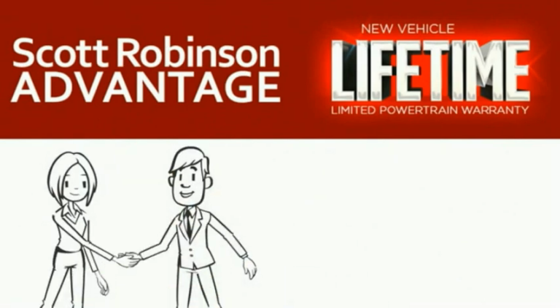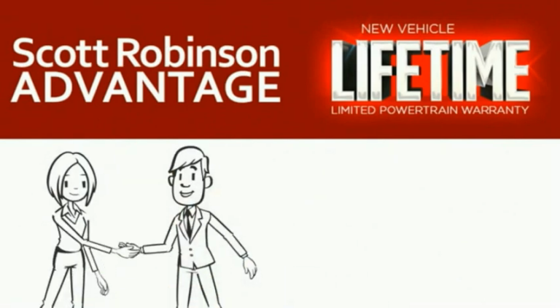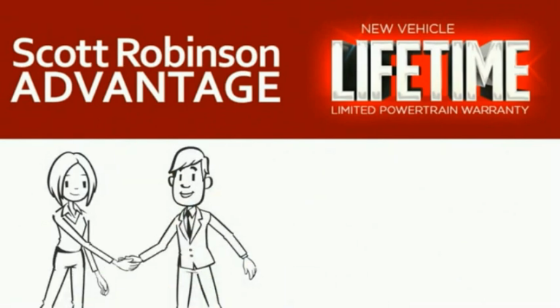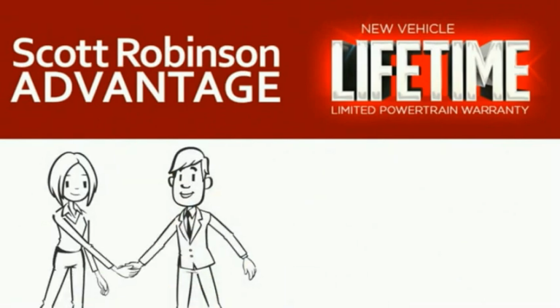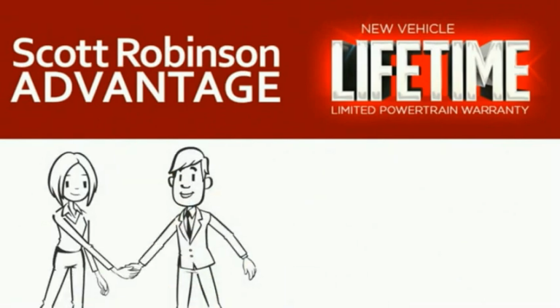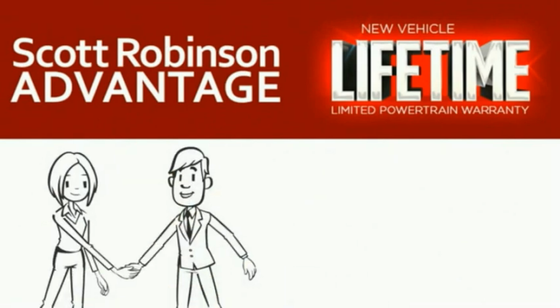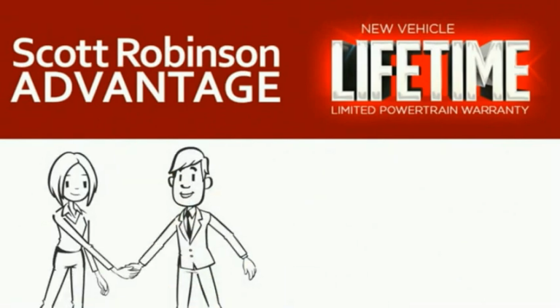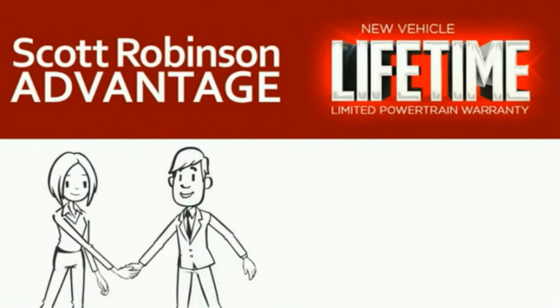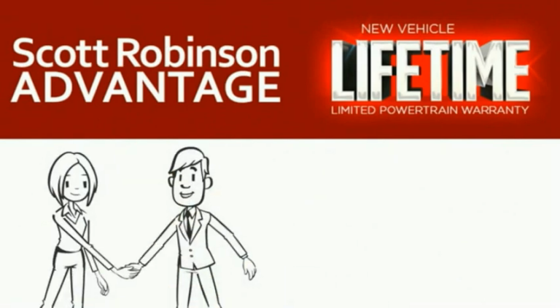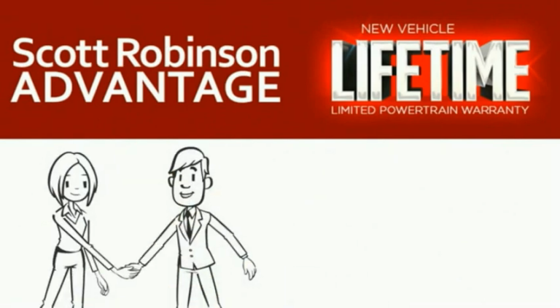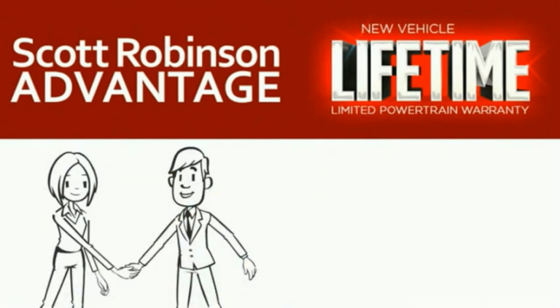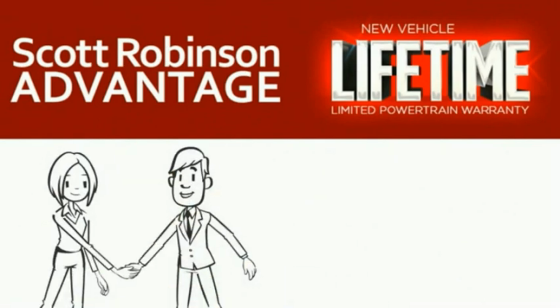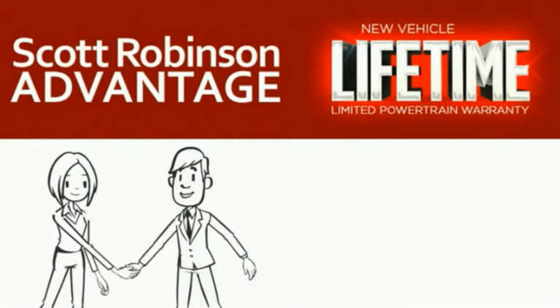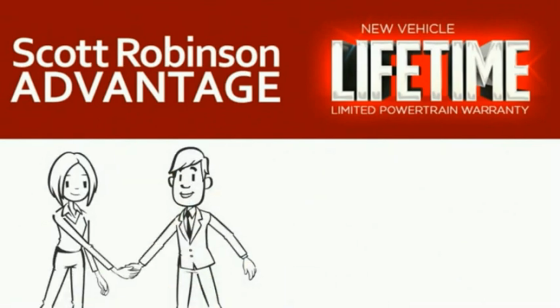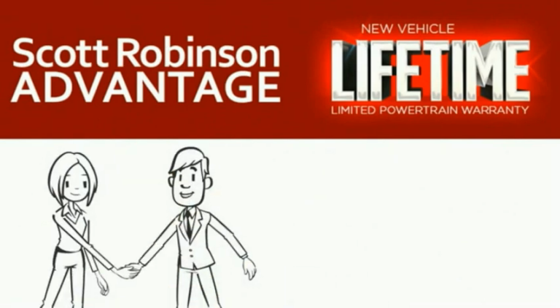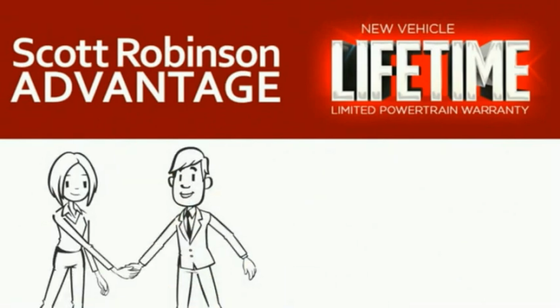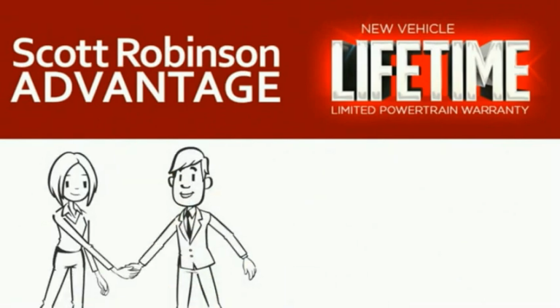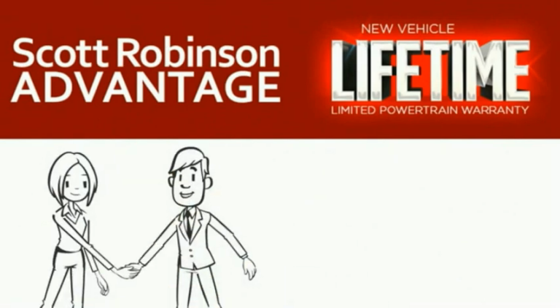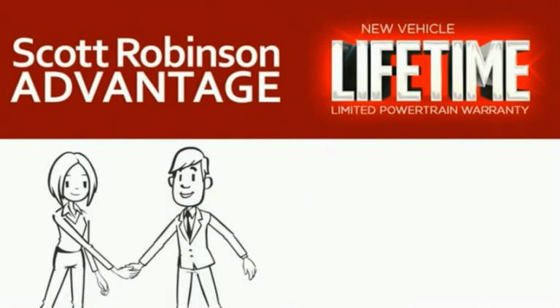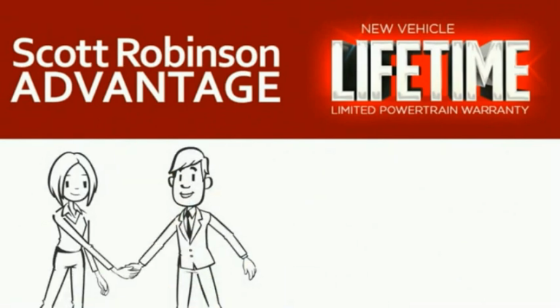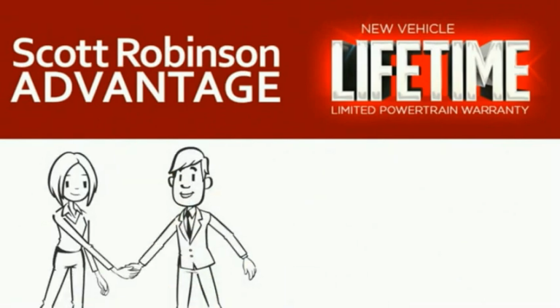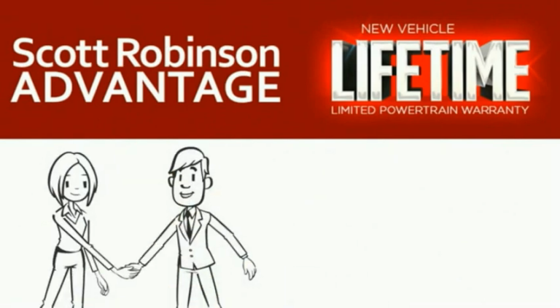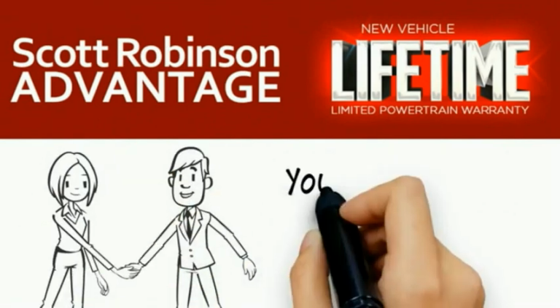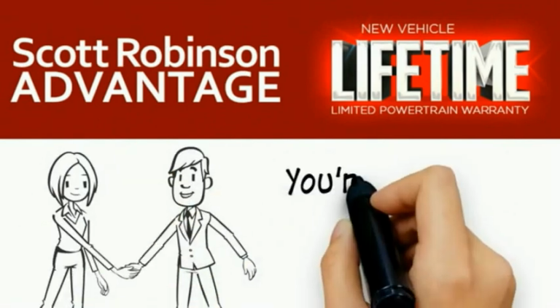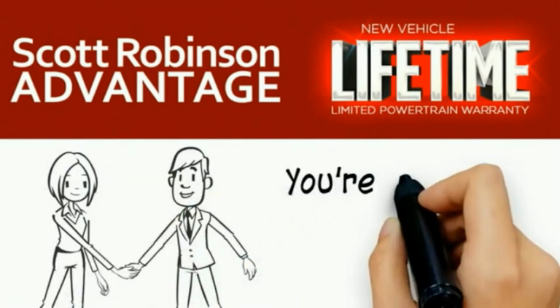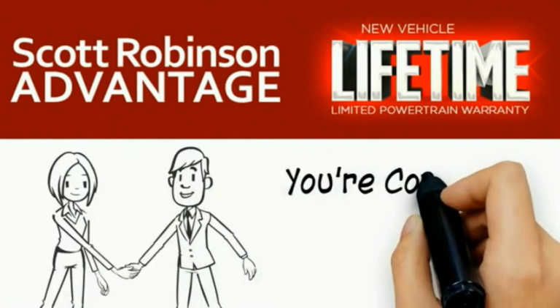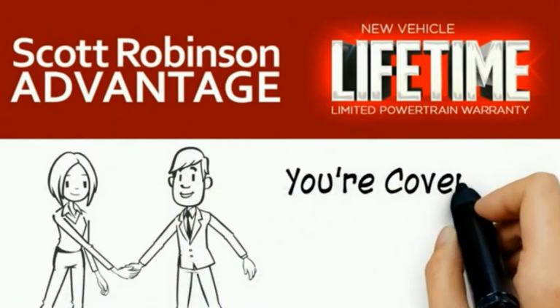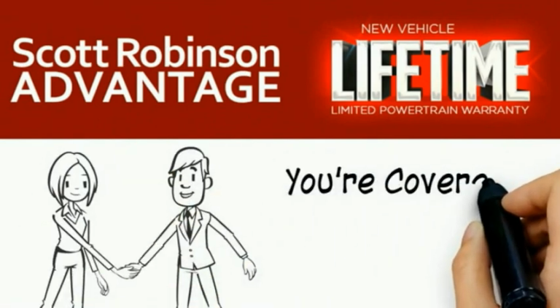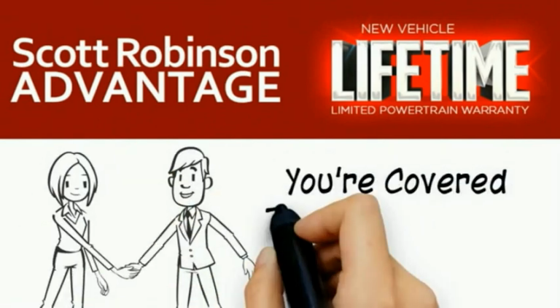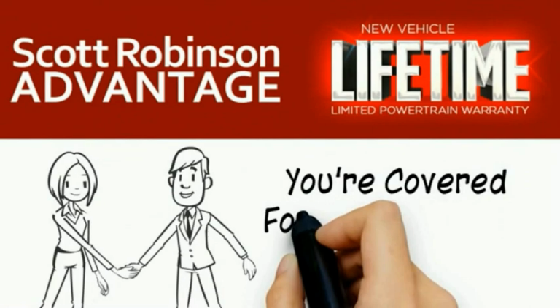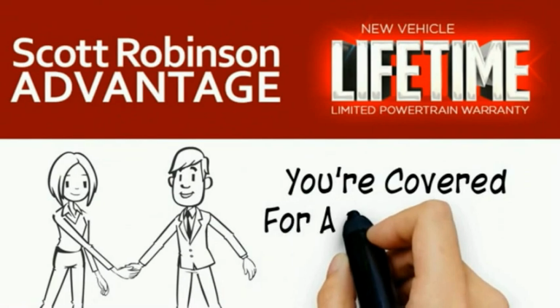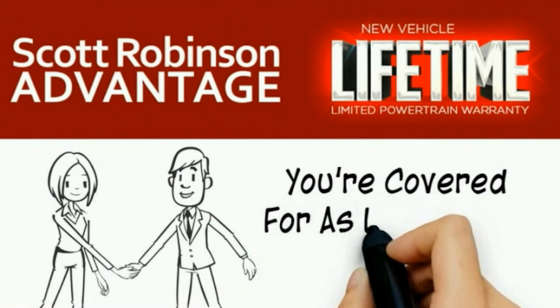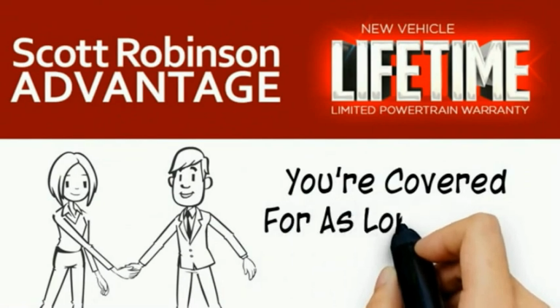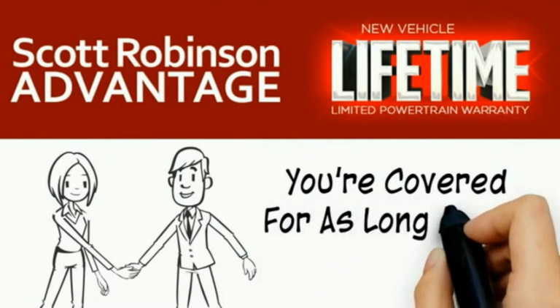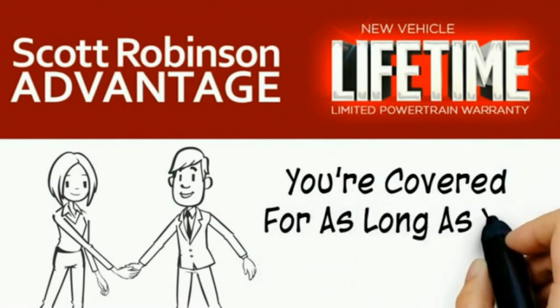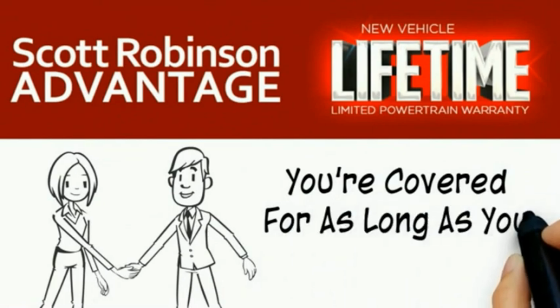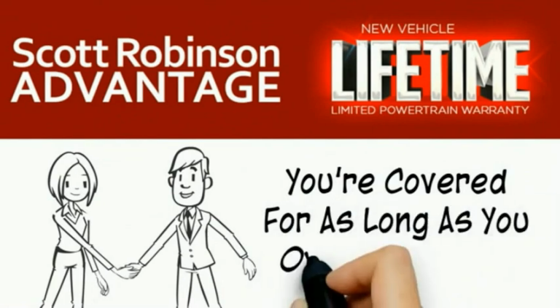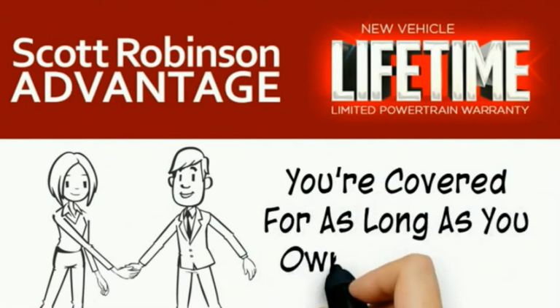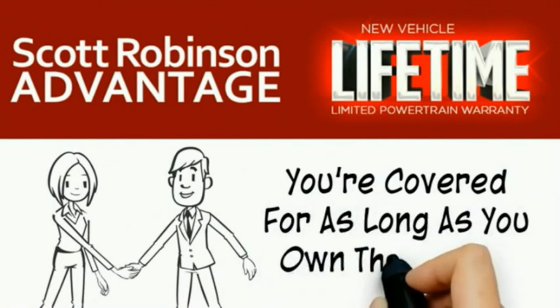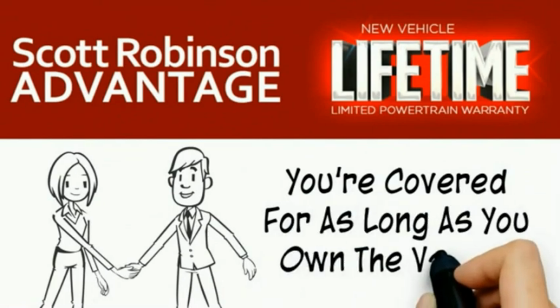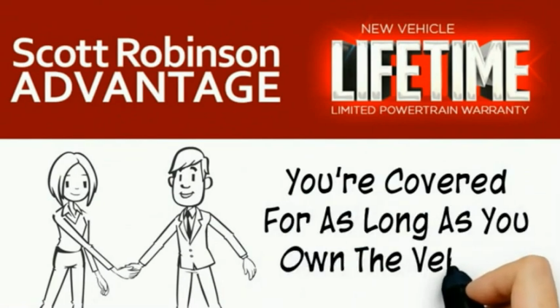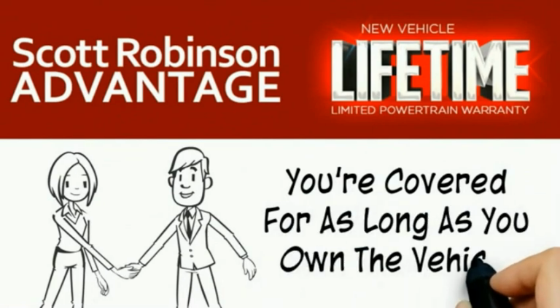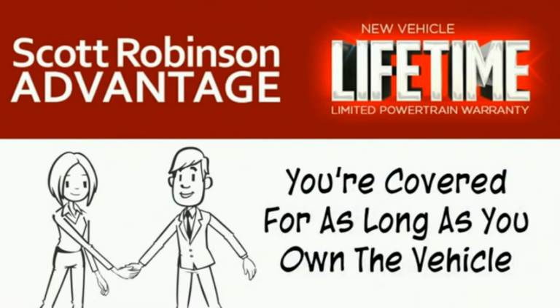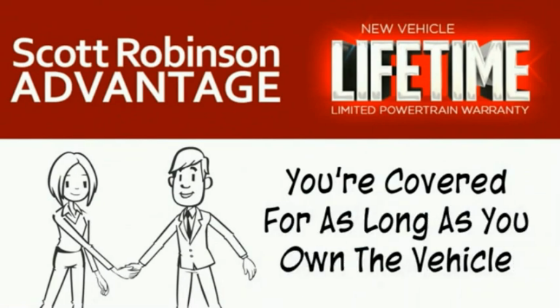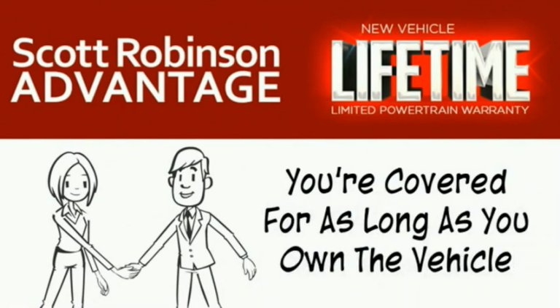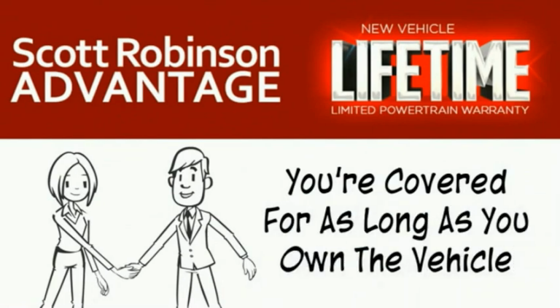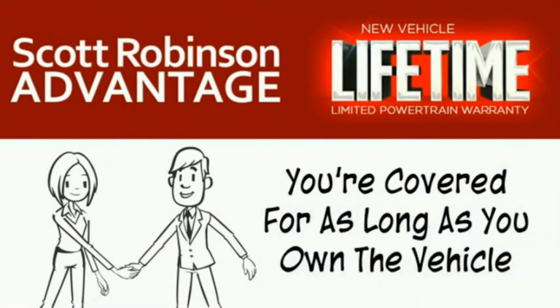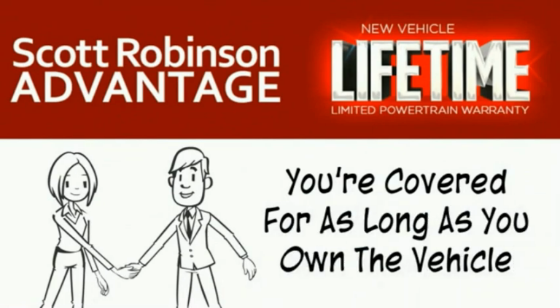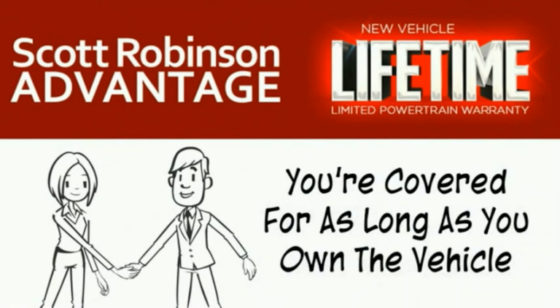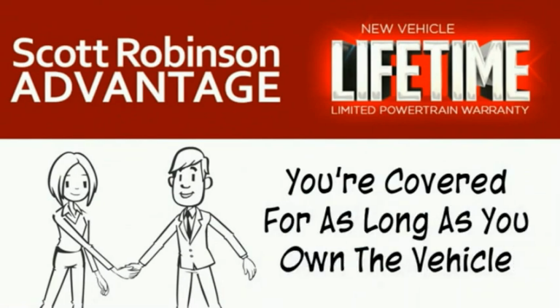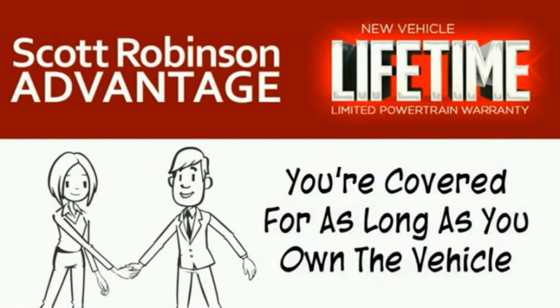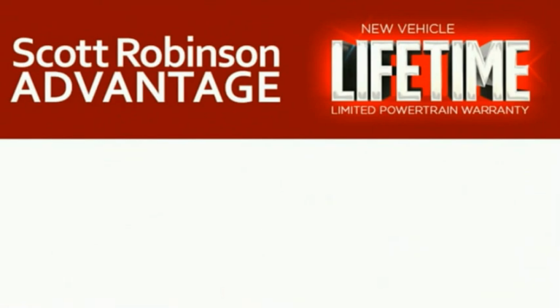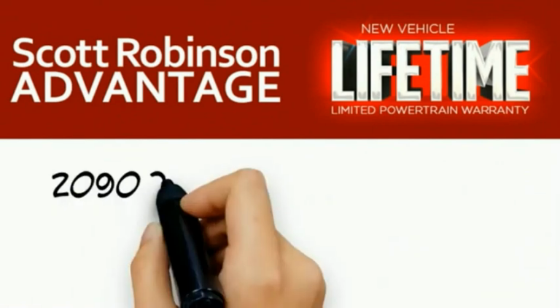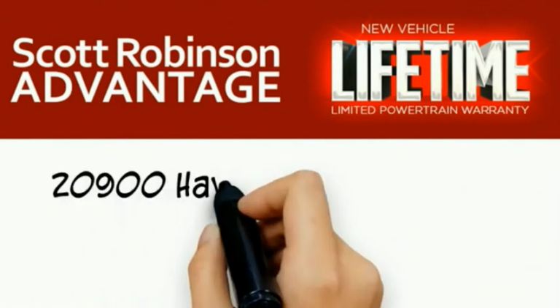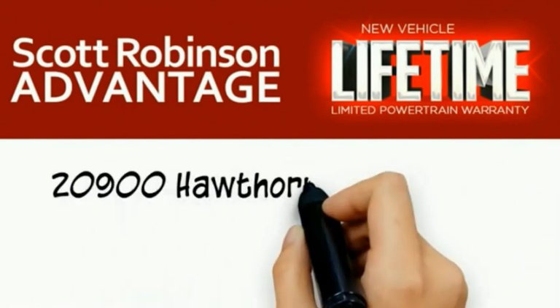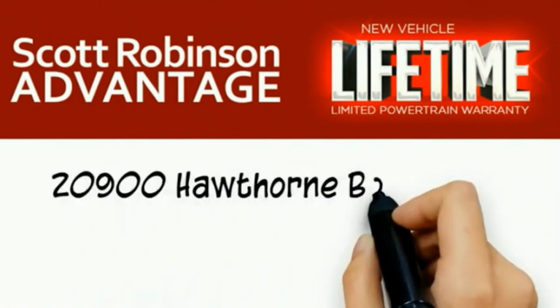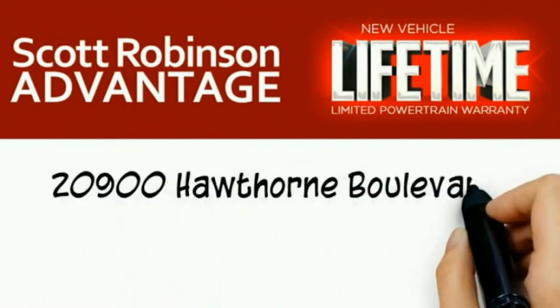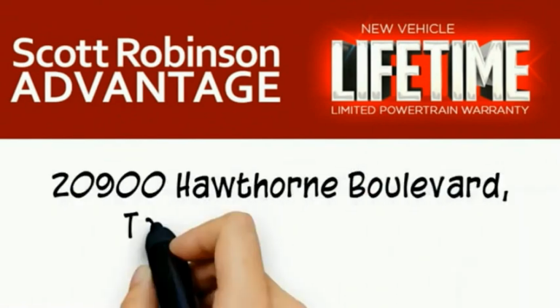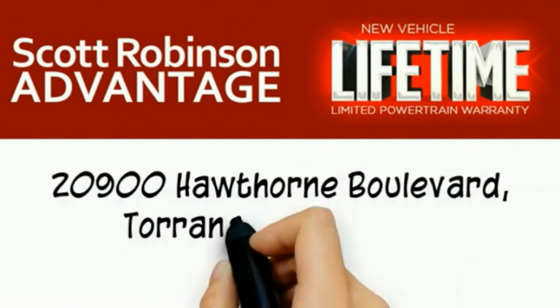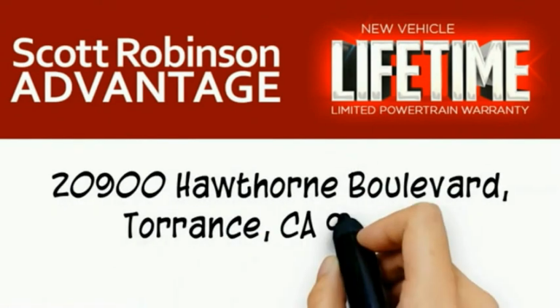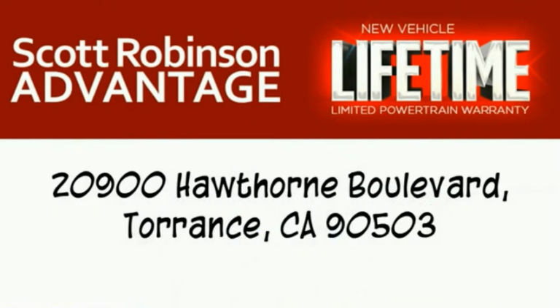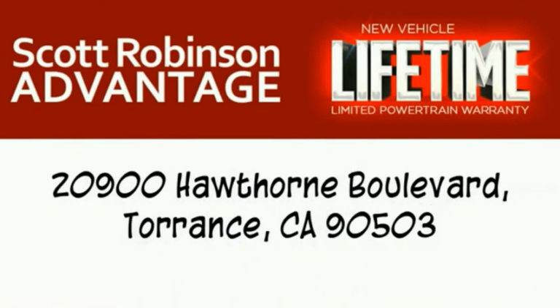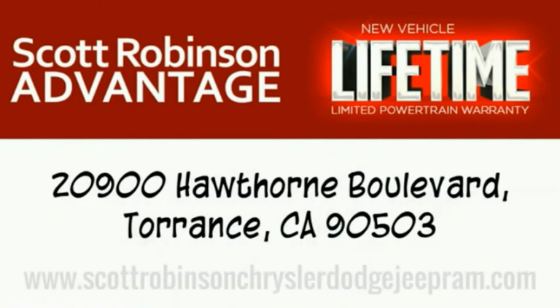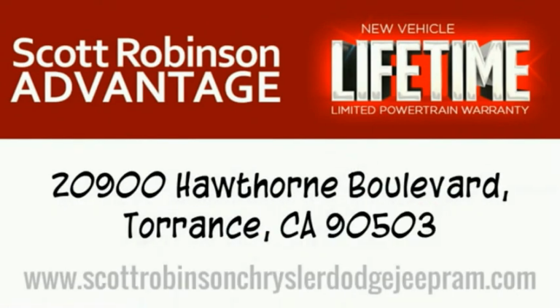This is included at no extra charge, and you're covered for as long as you own the vehicle. Thank you for choosing Scott Robinson.